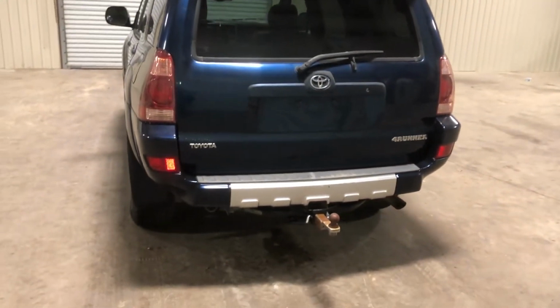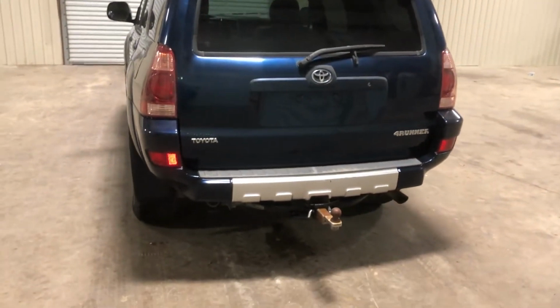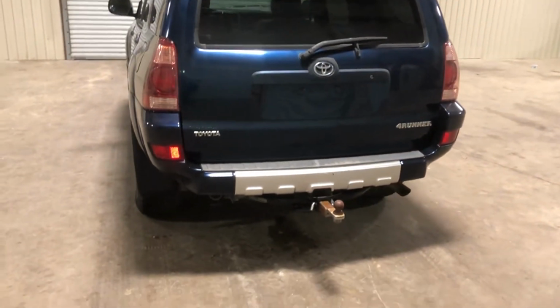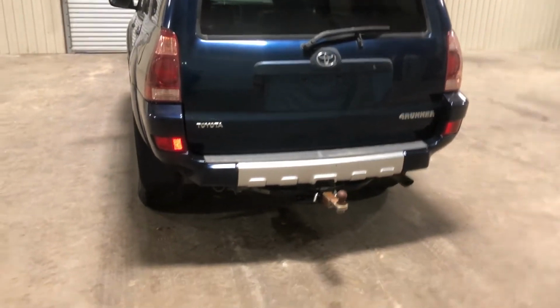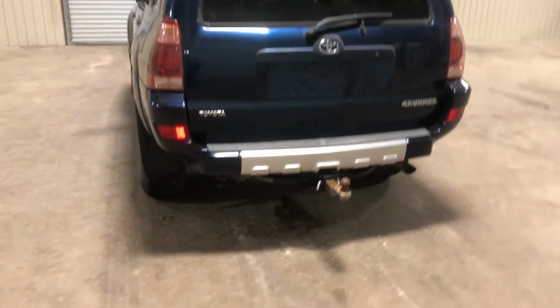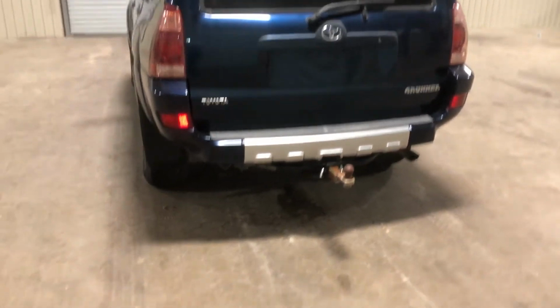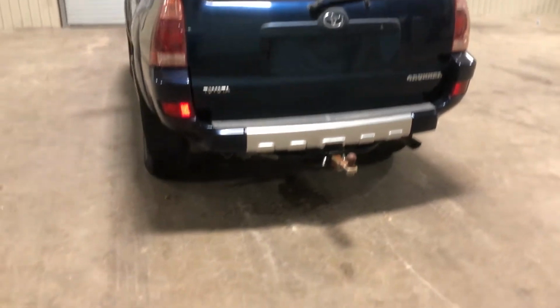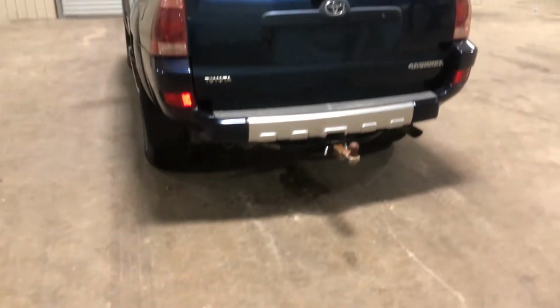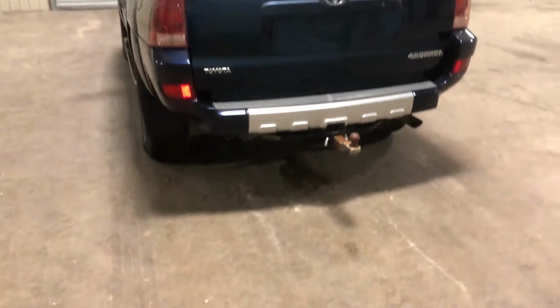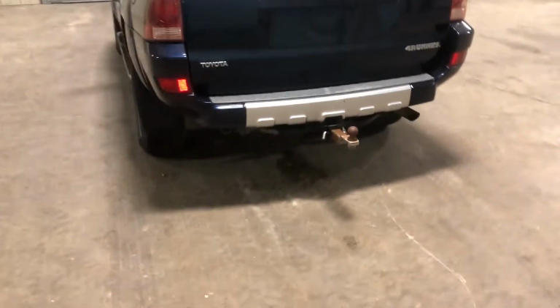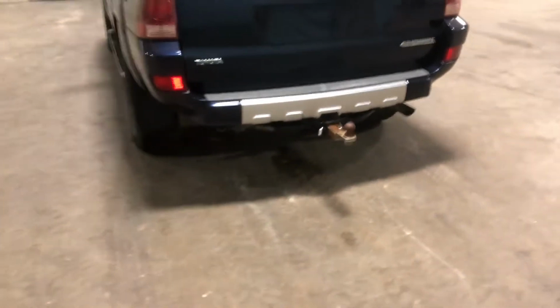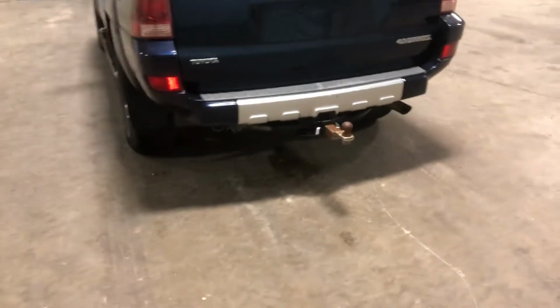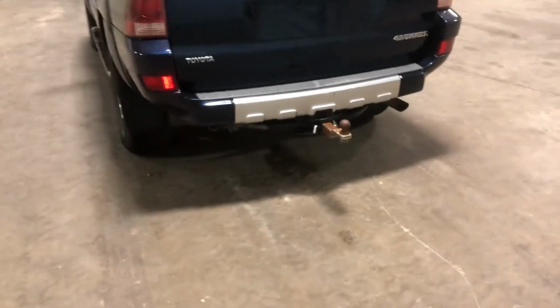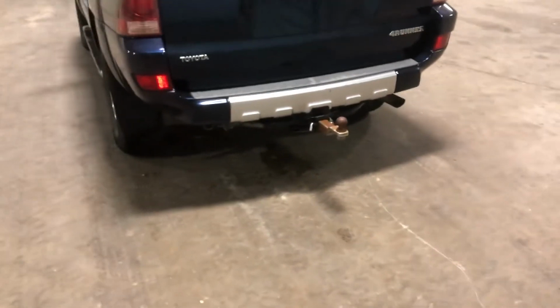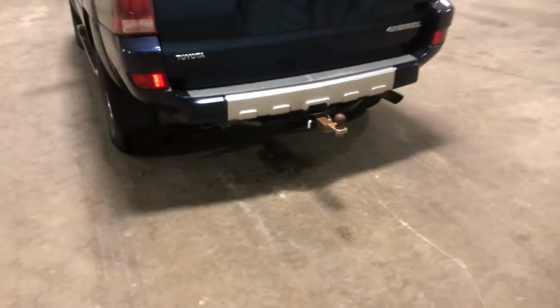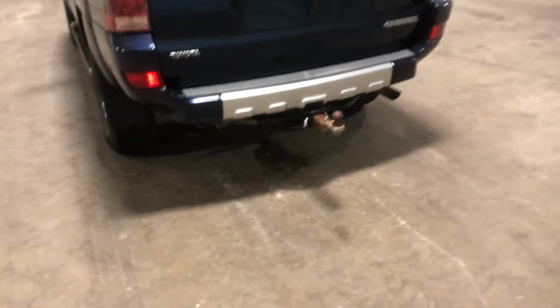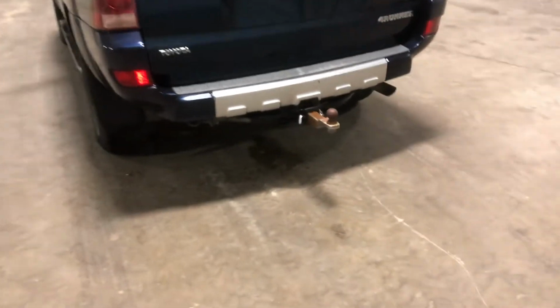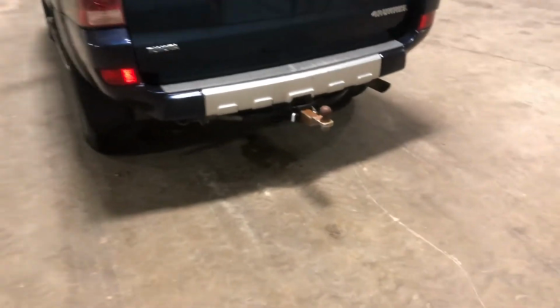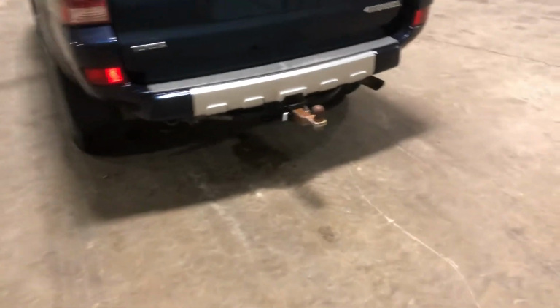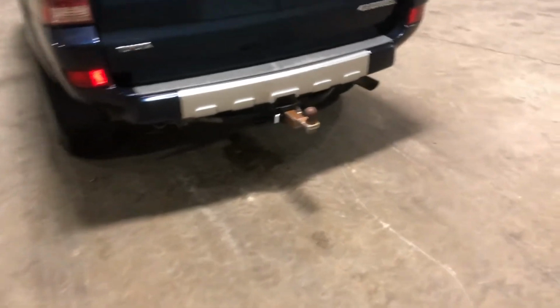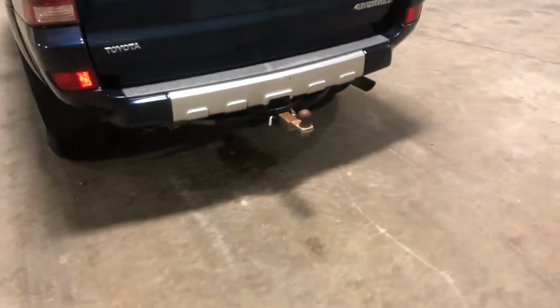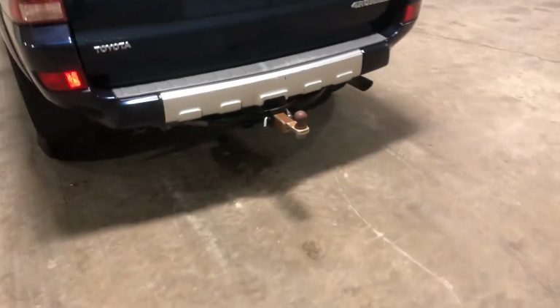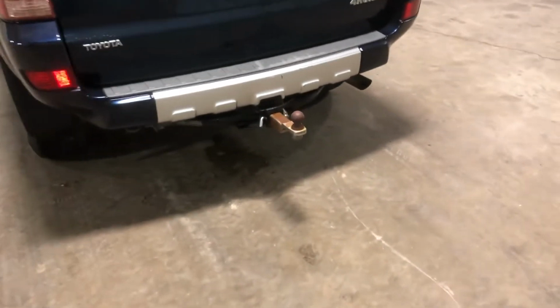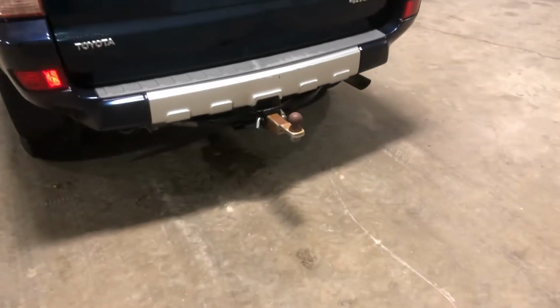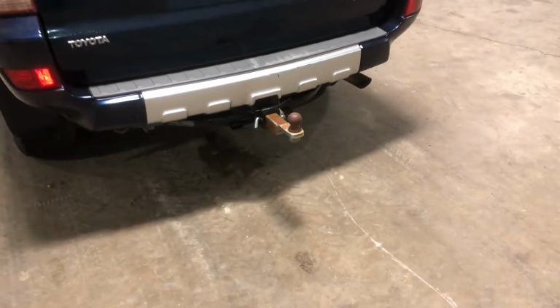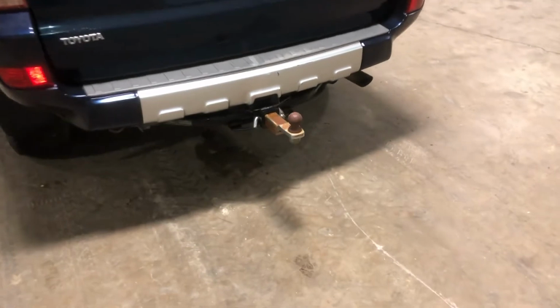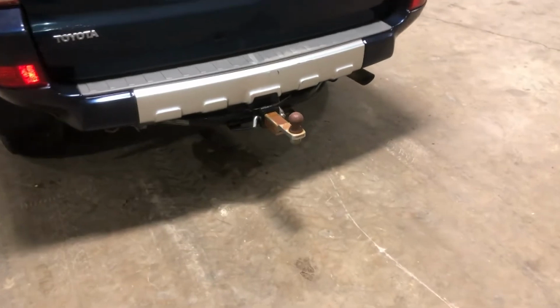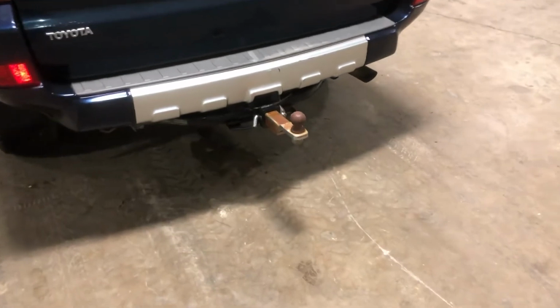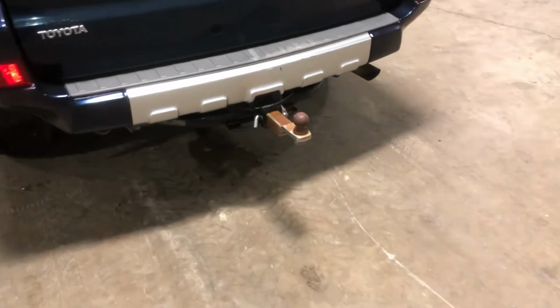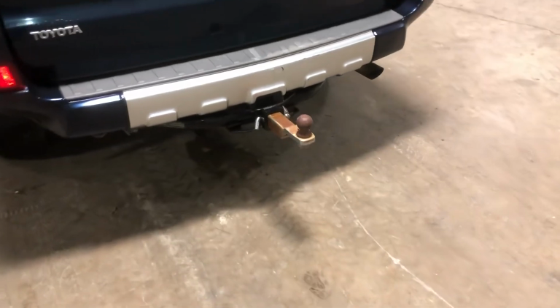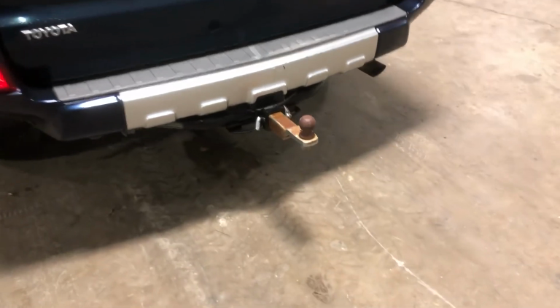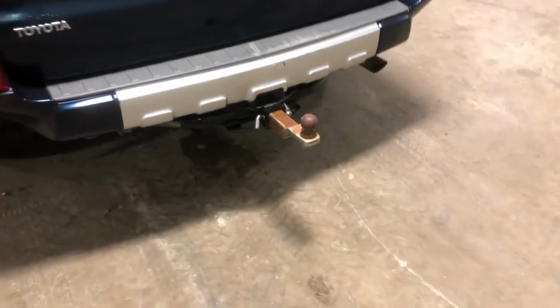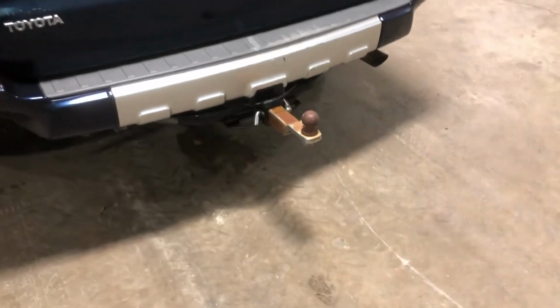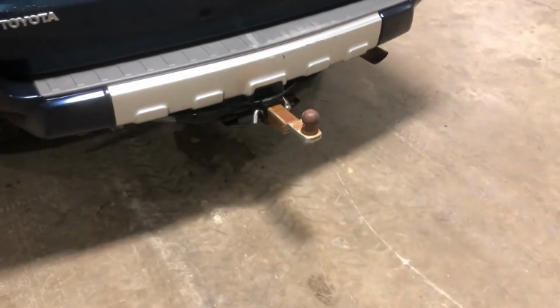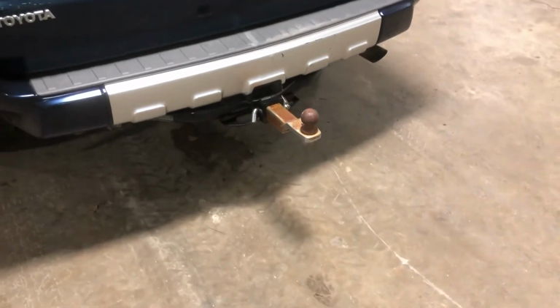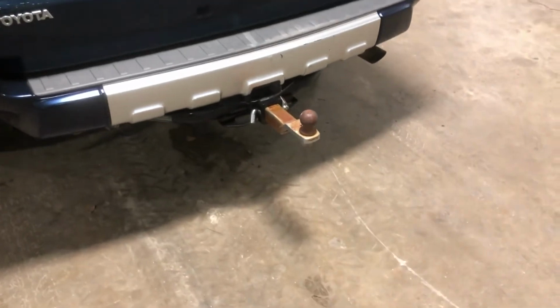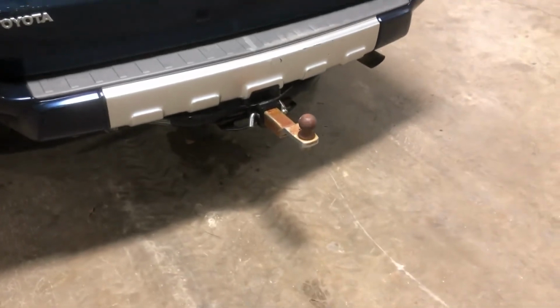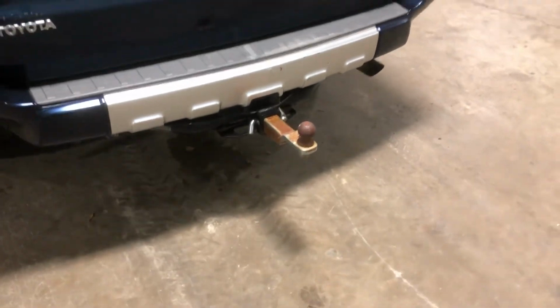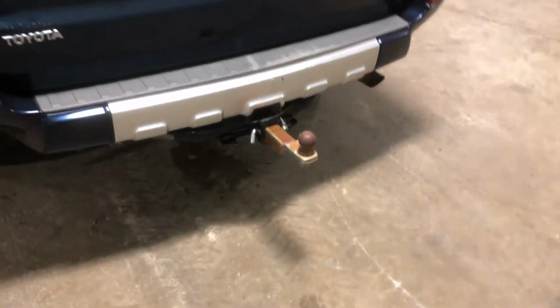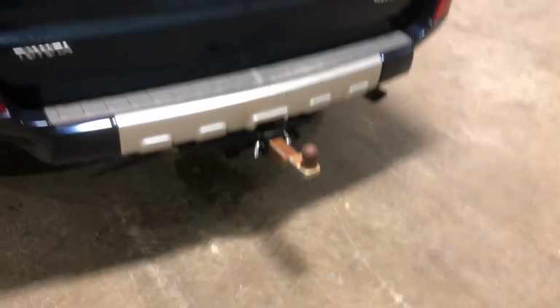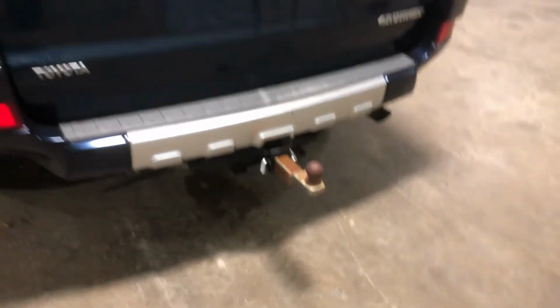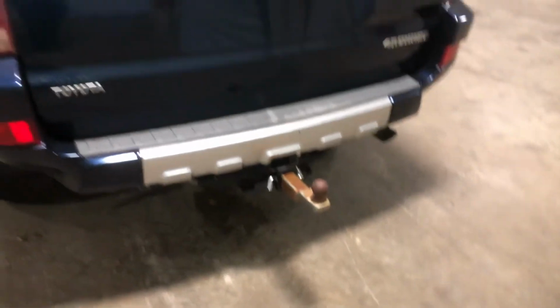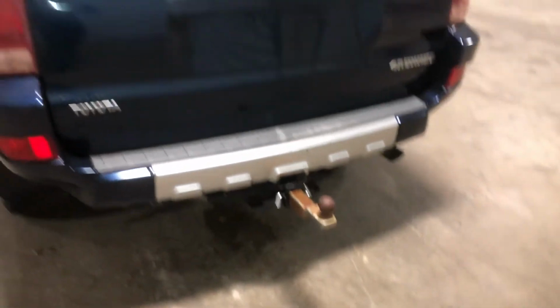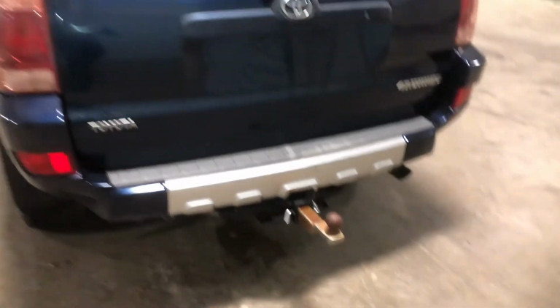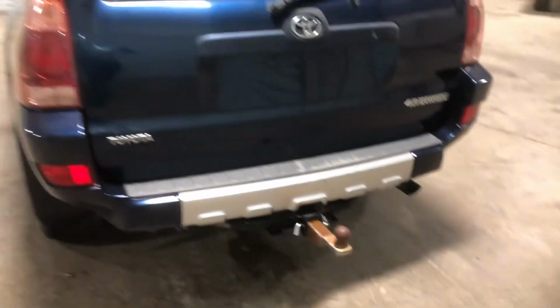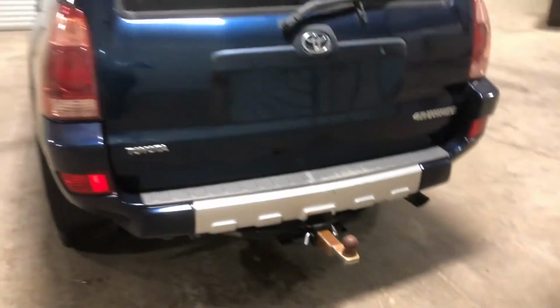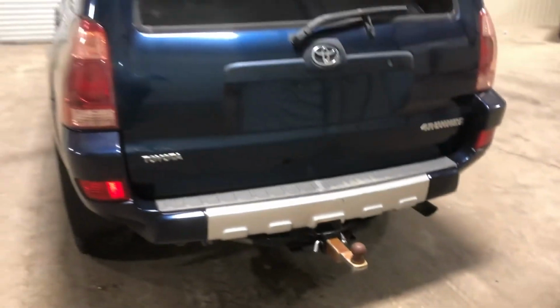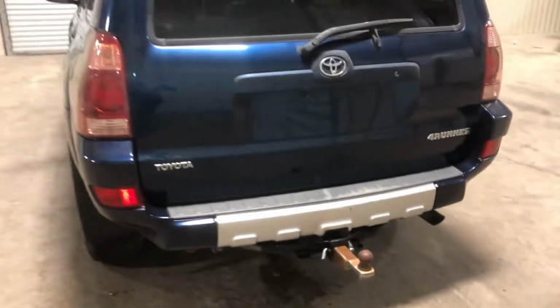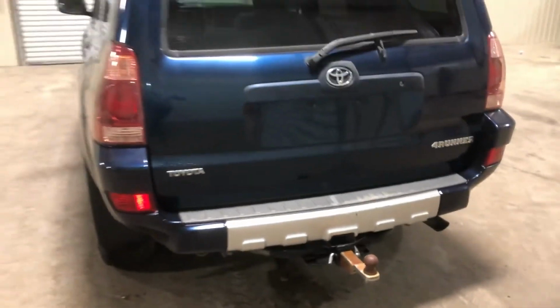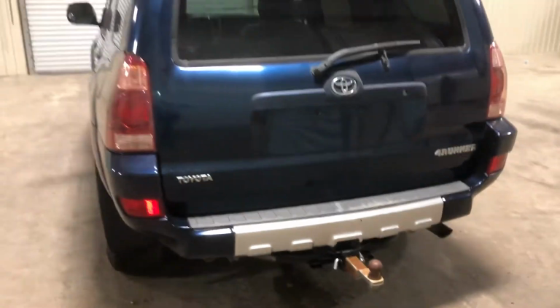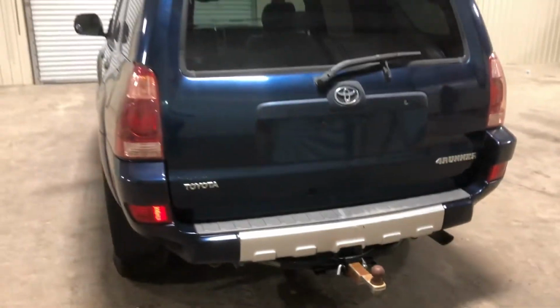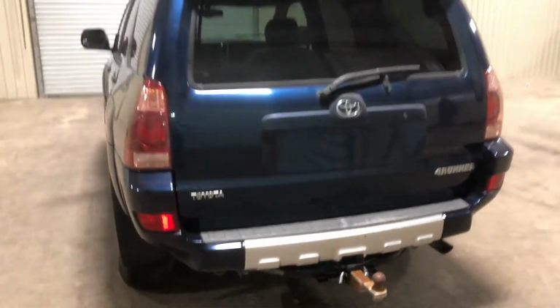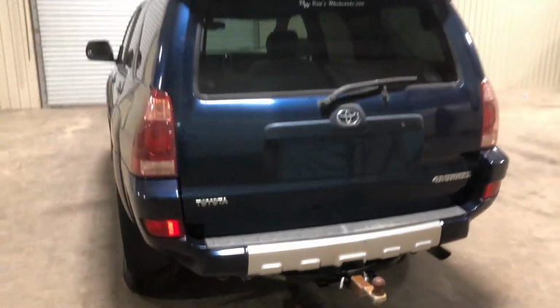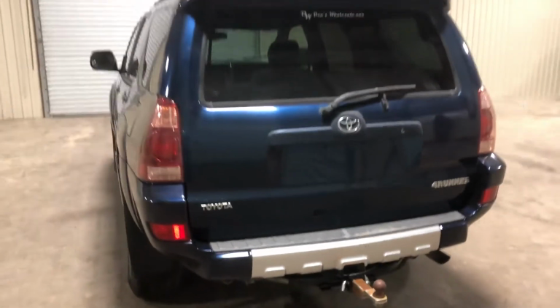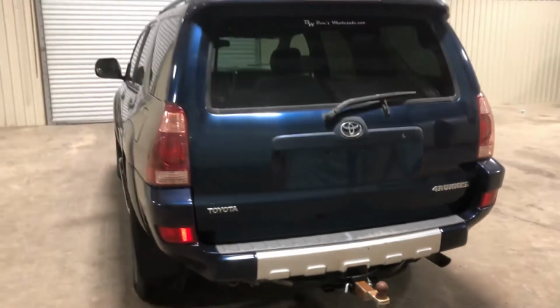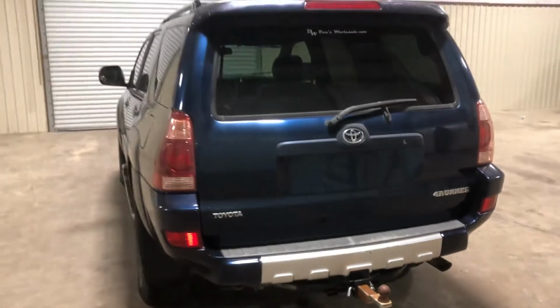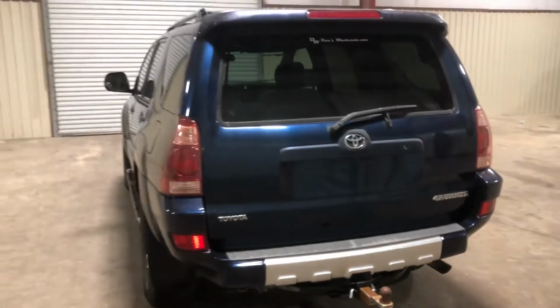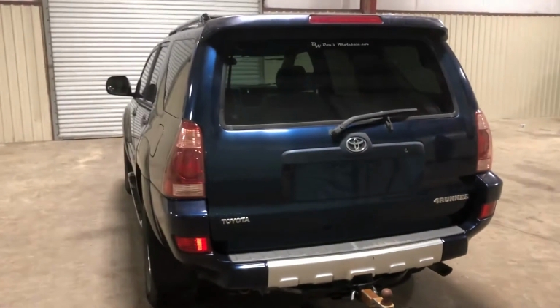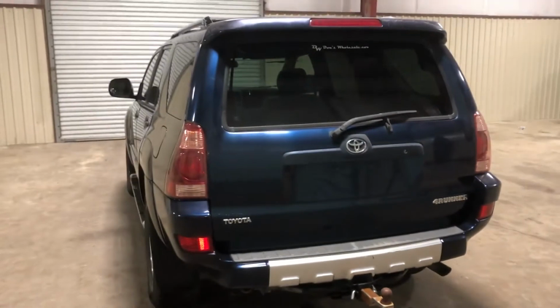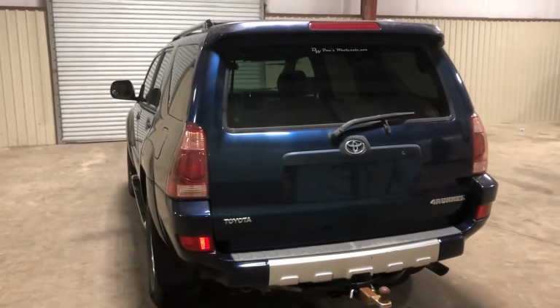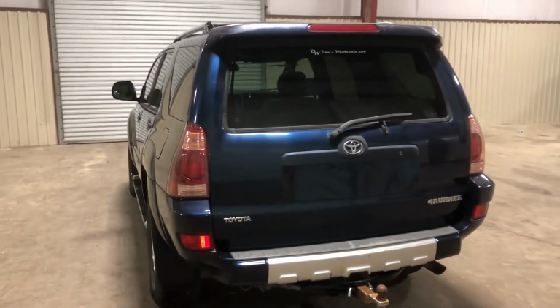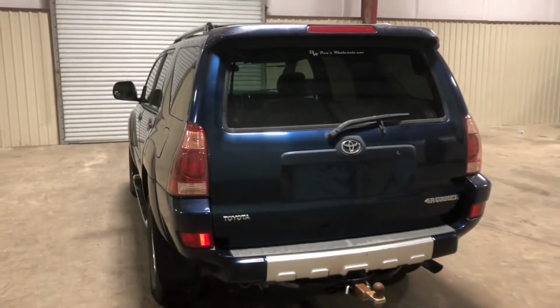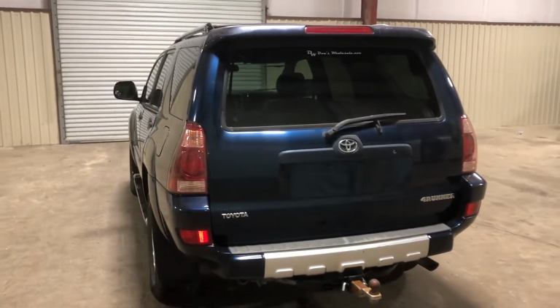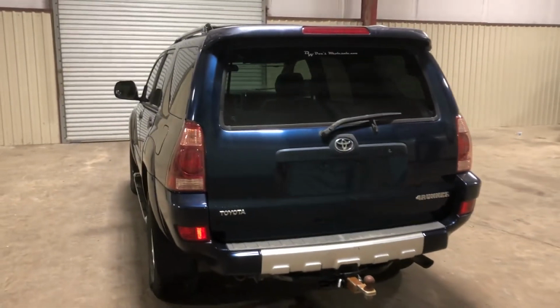This unit comes with a tow package, and the ball that you see on there will be sold with the unit — only at auction time at Brookhouse Auctions.